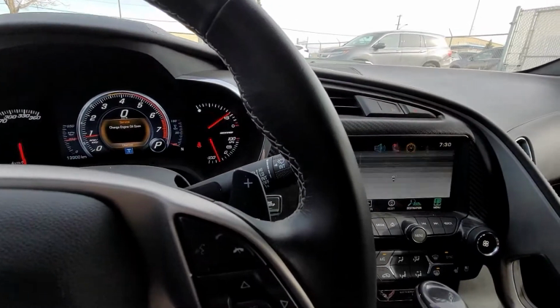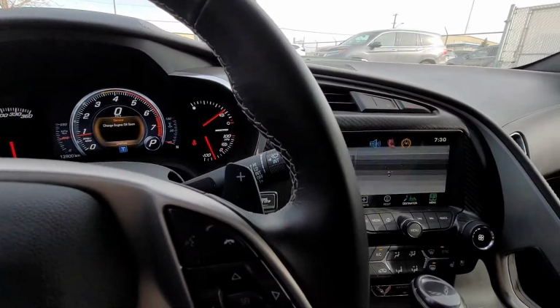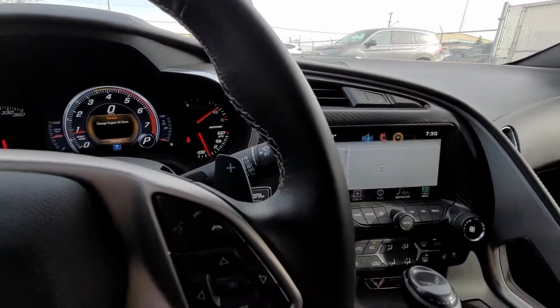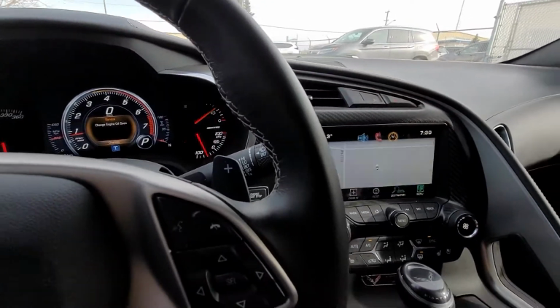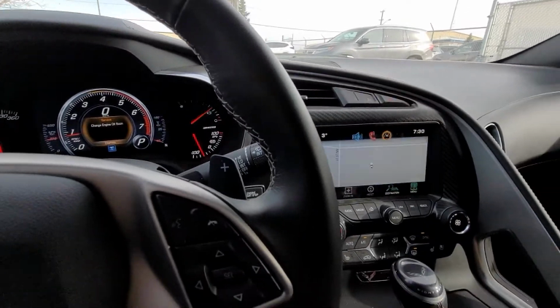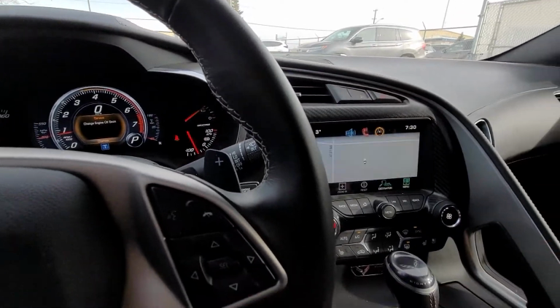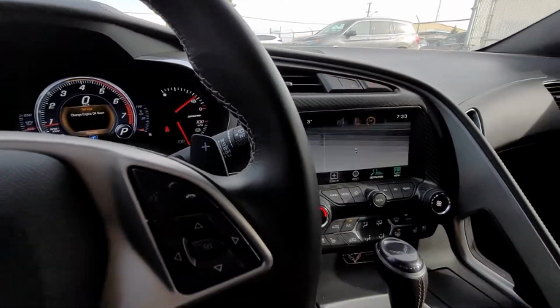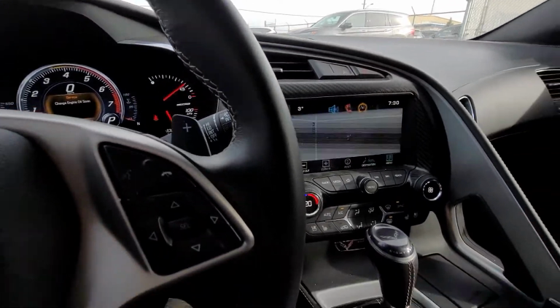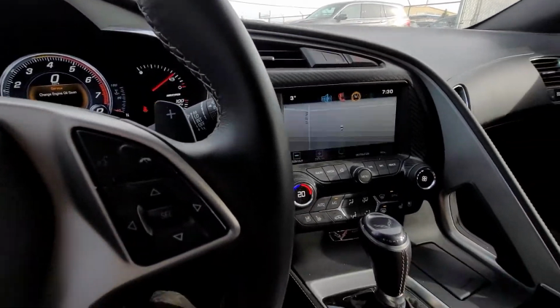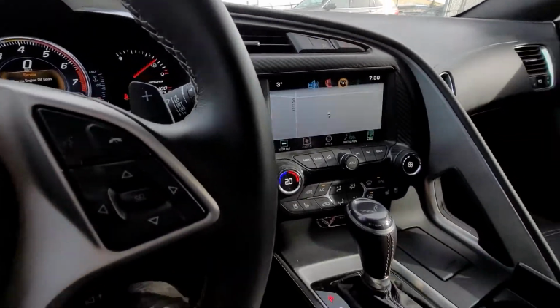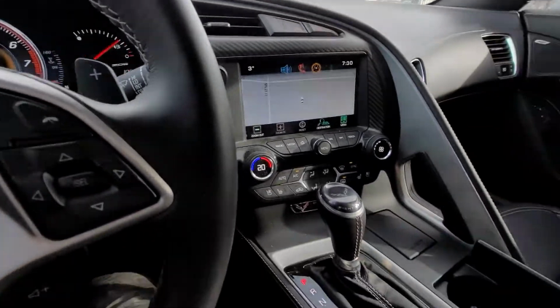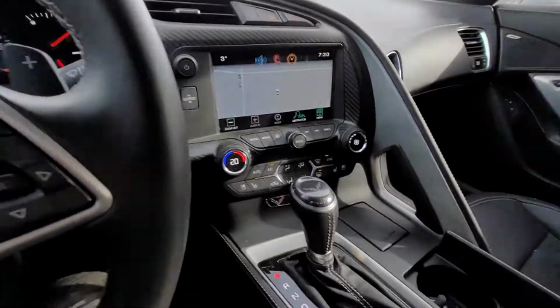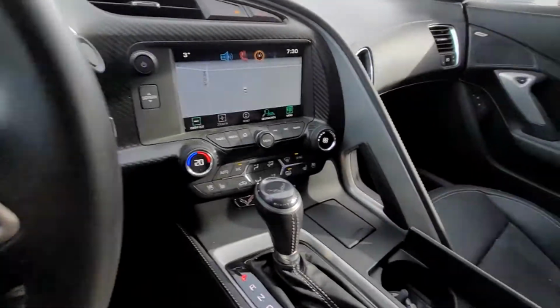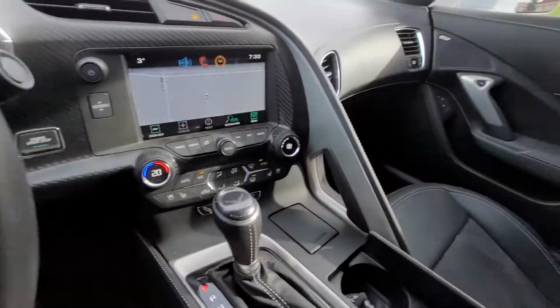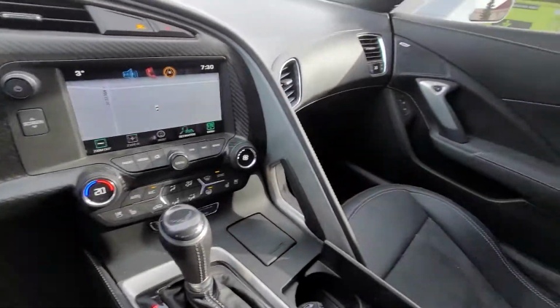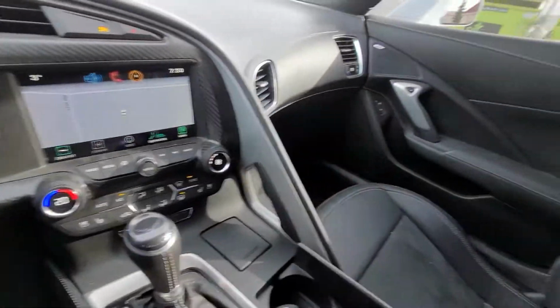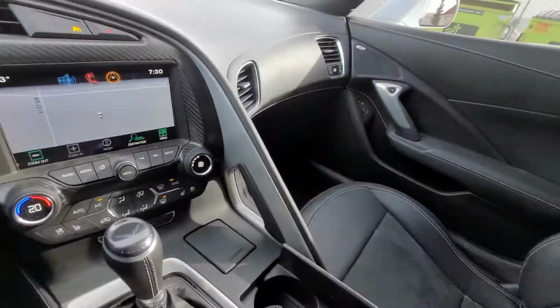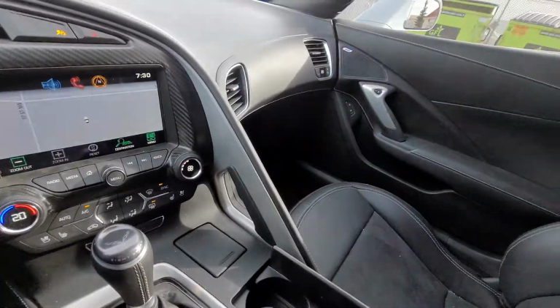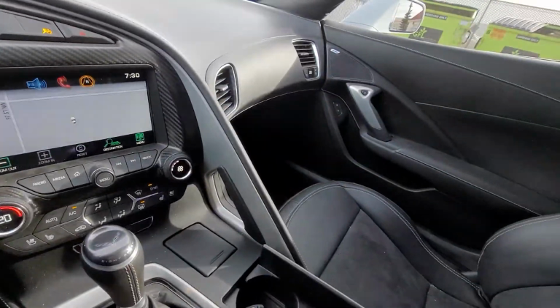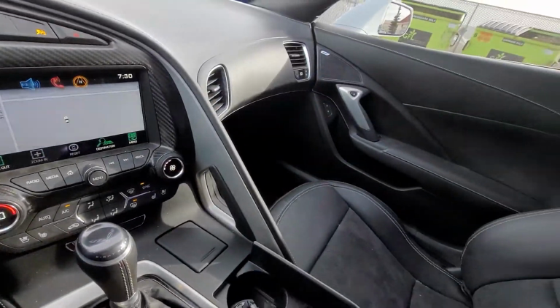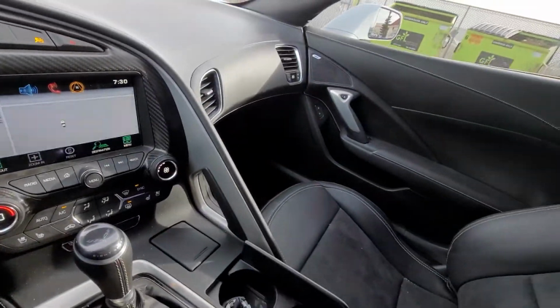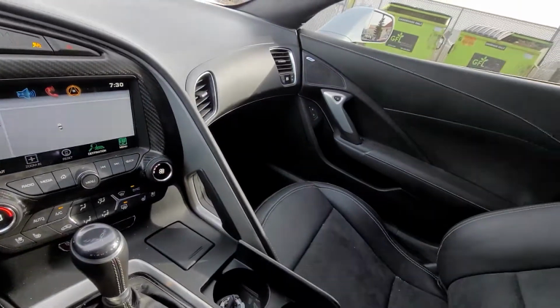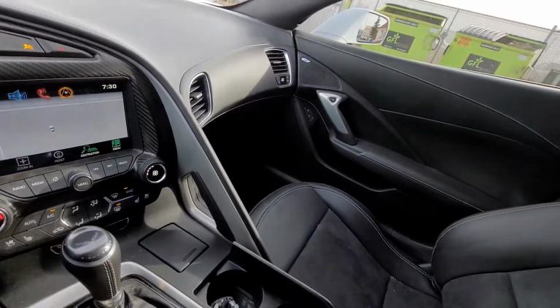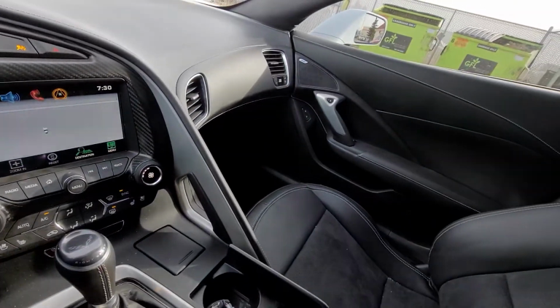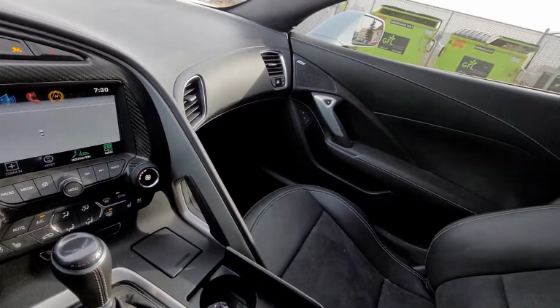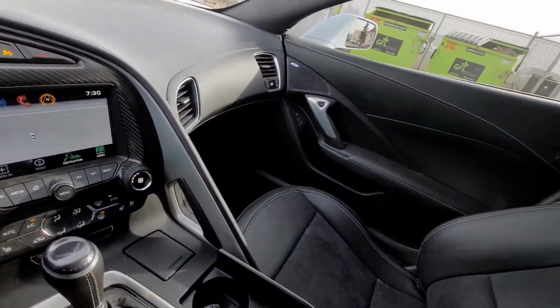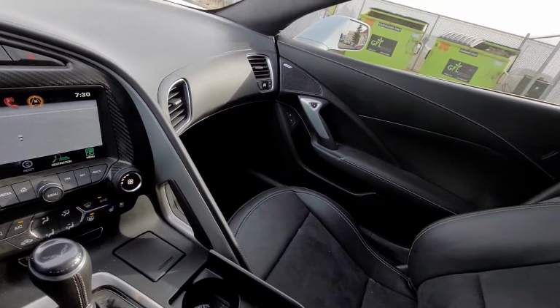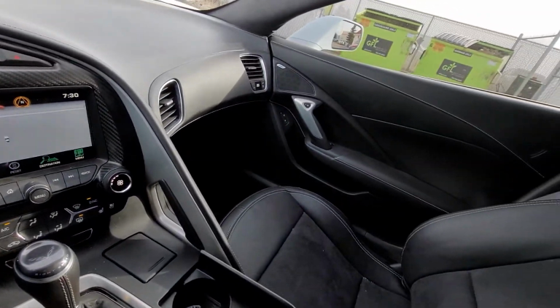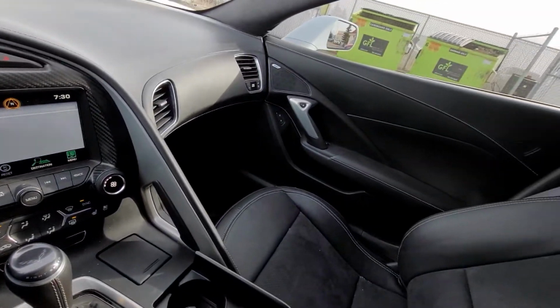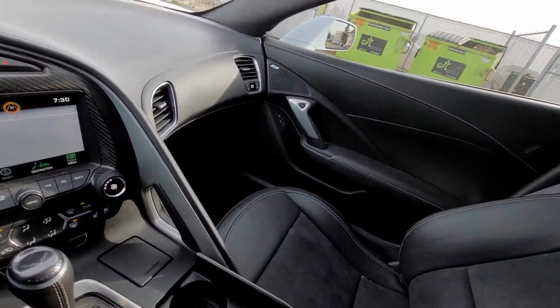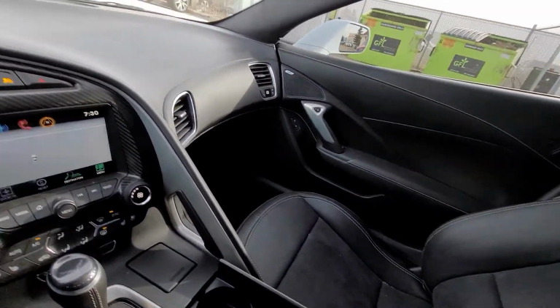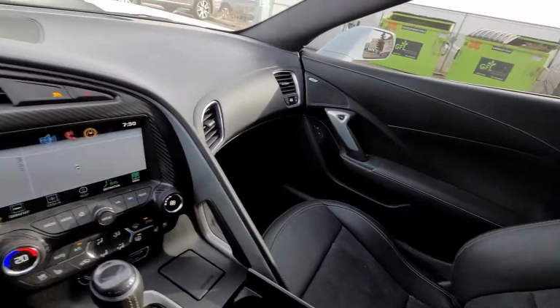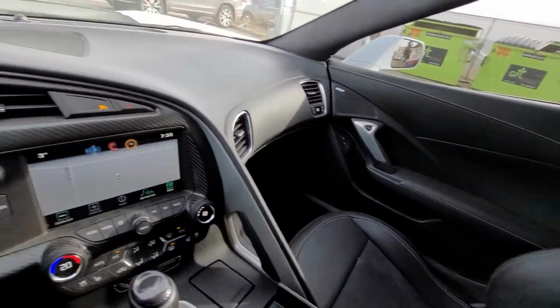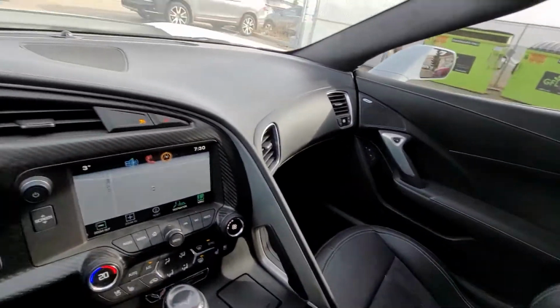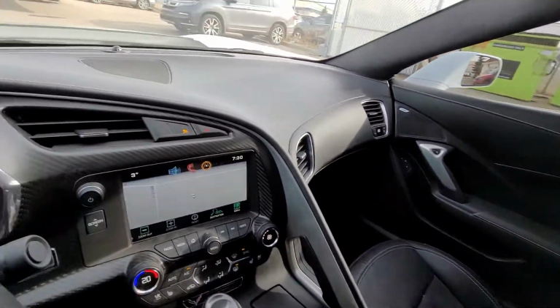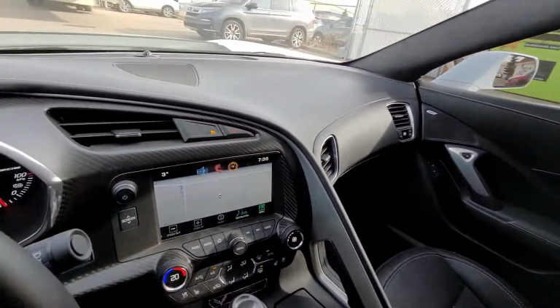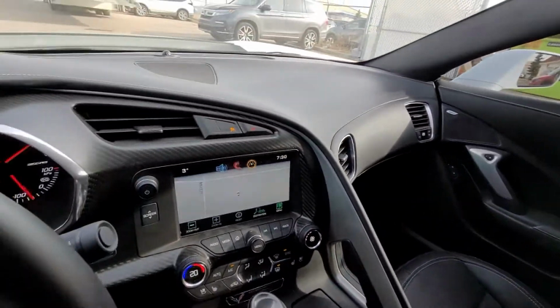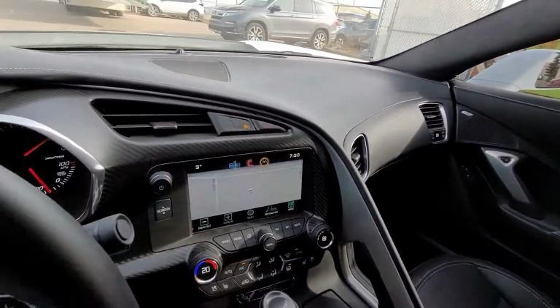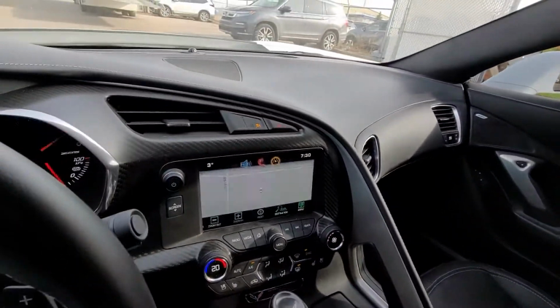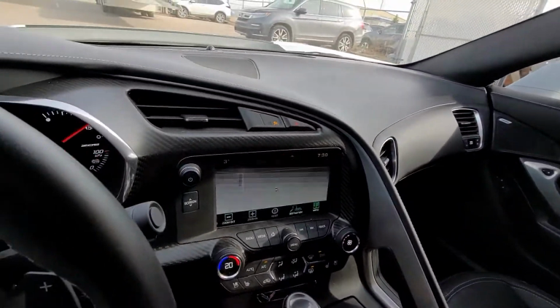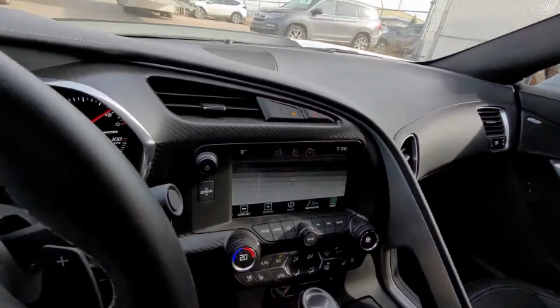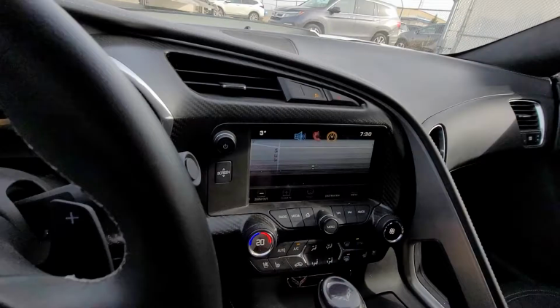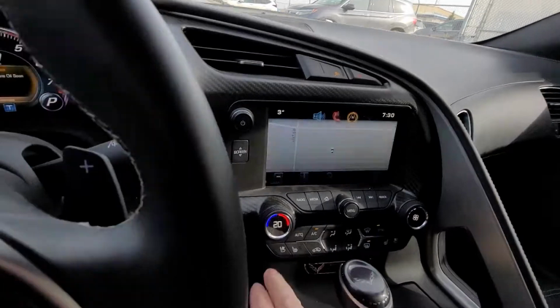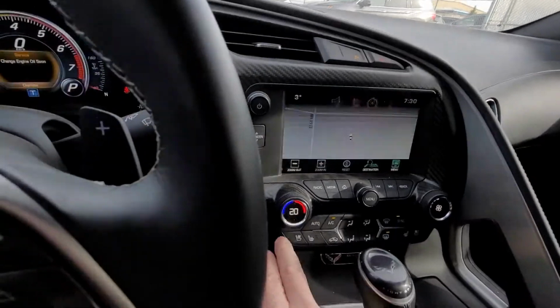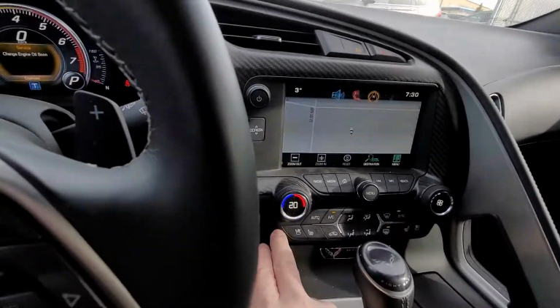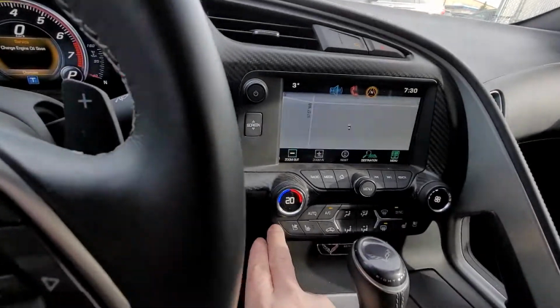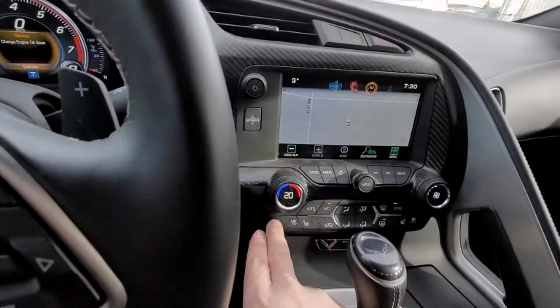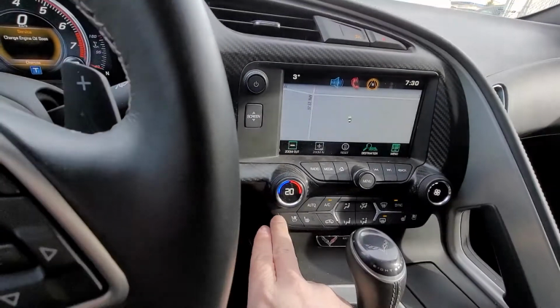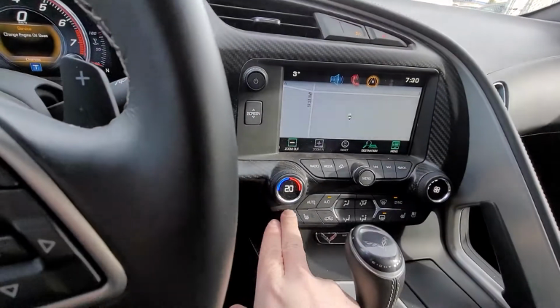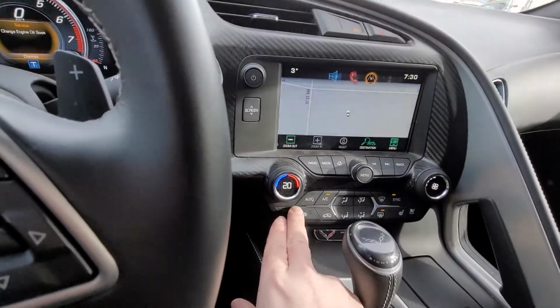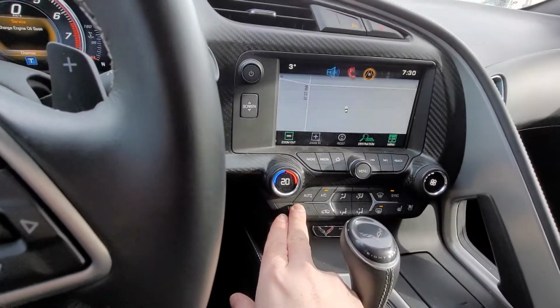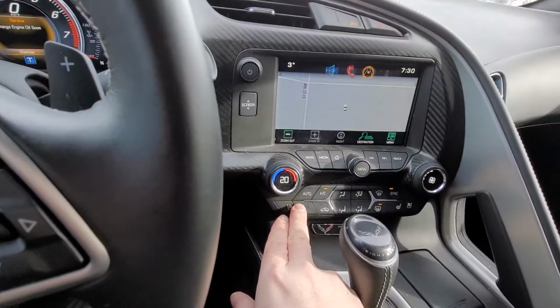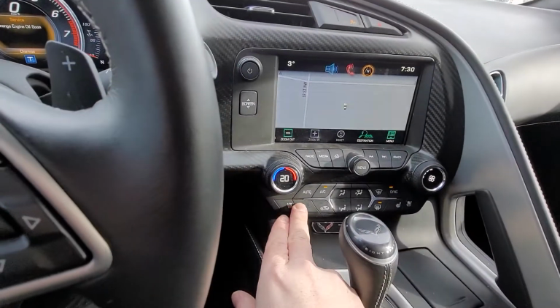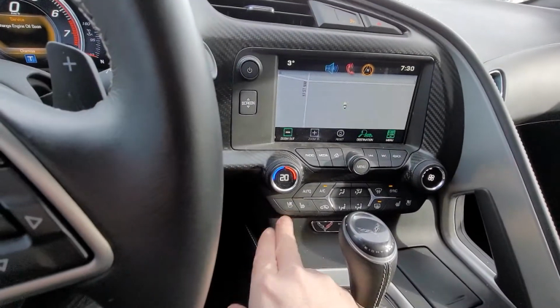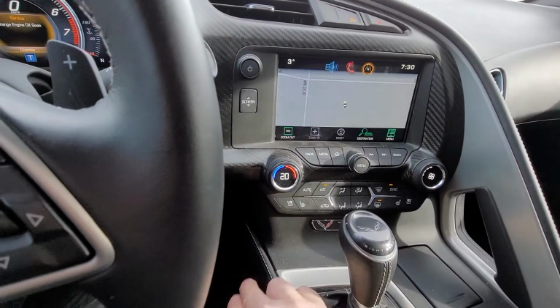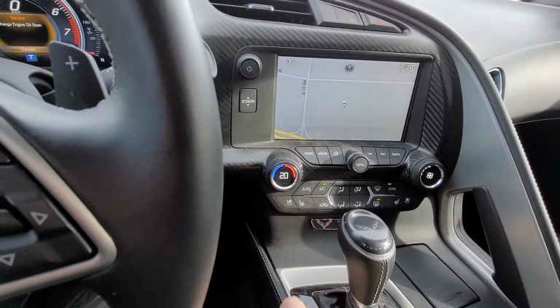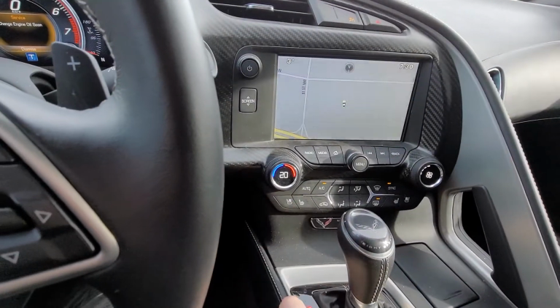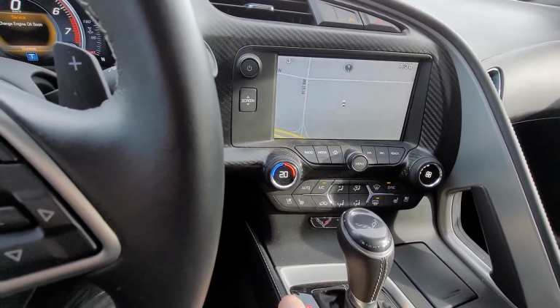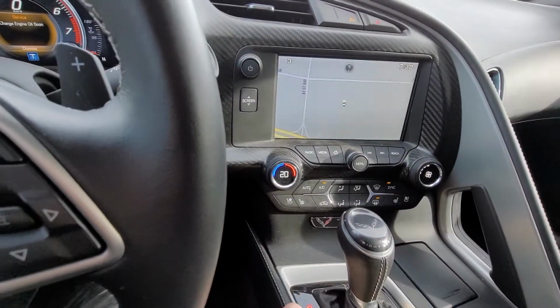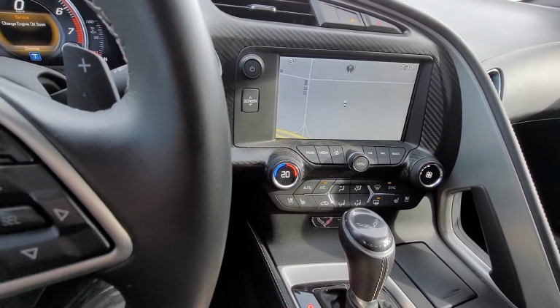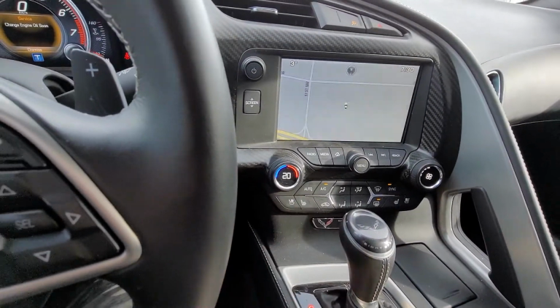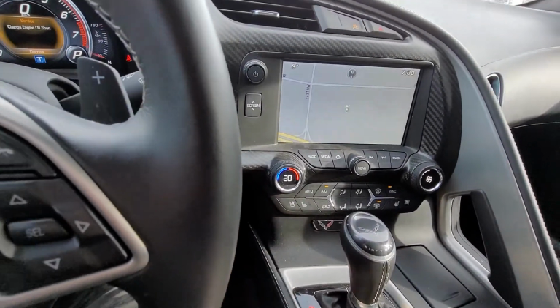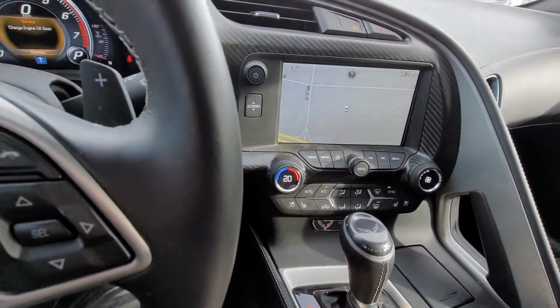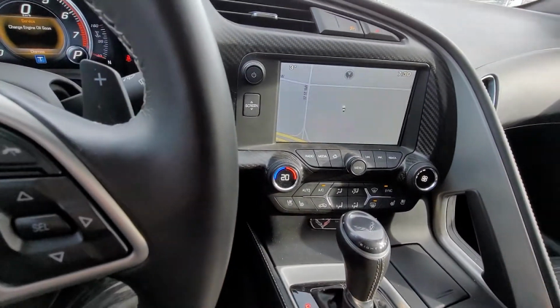Navigation, comfortable seats, heated and ventilated seats for you.